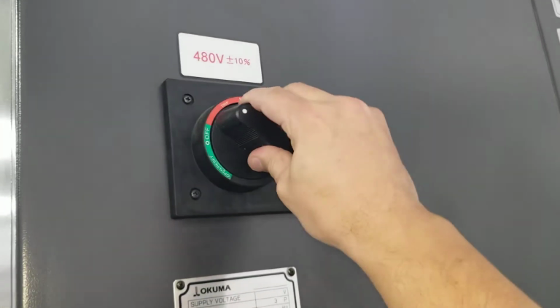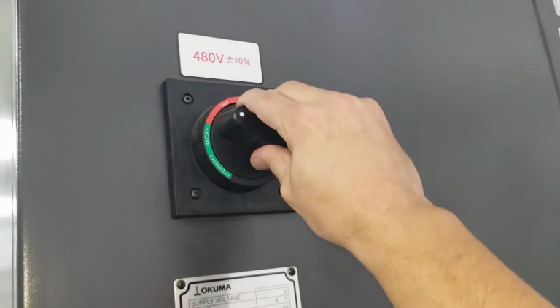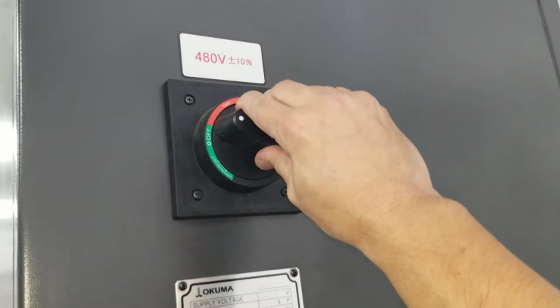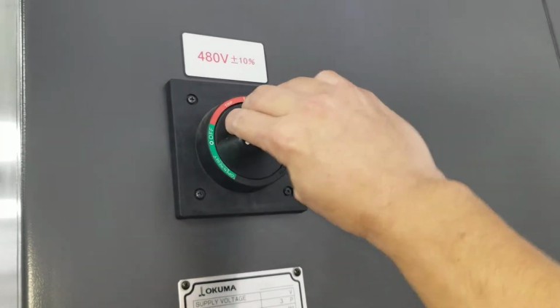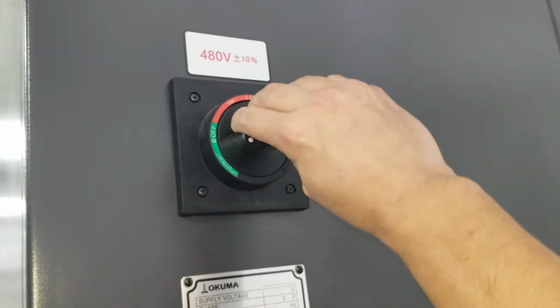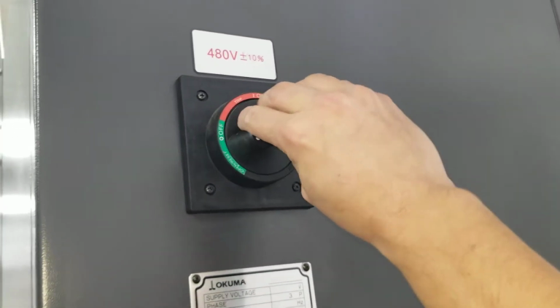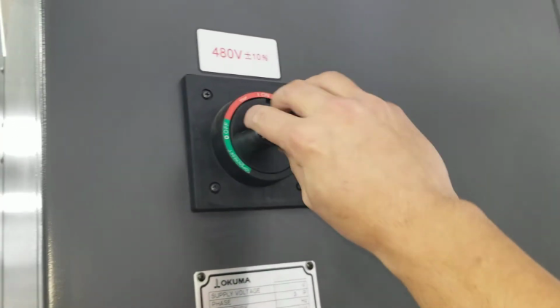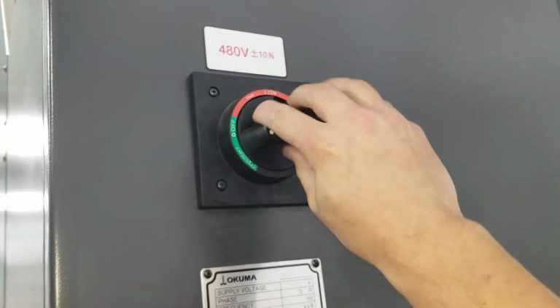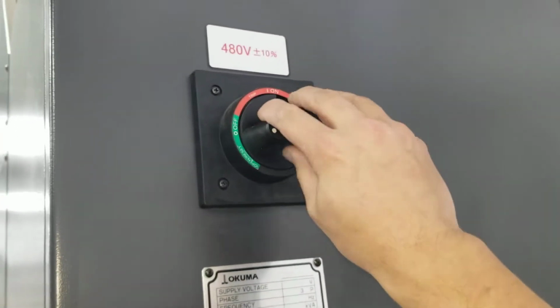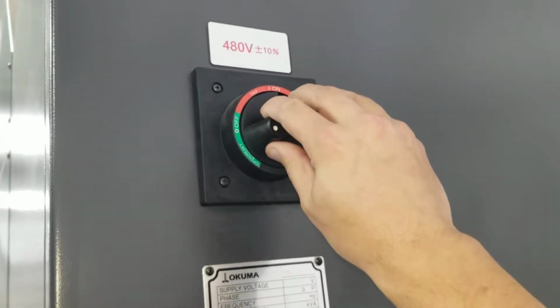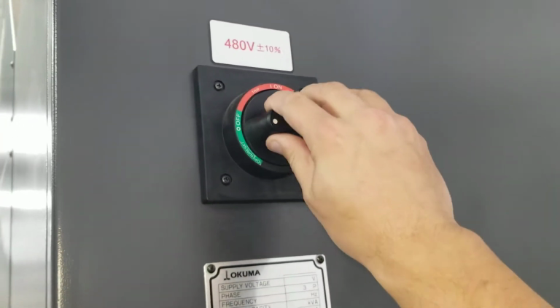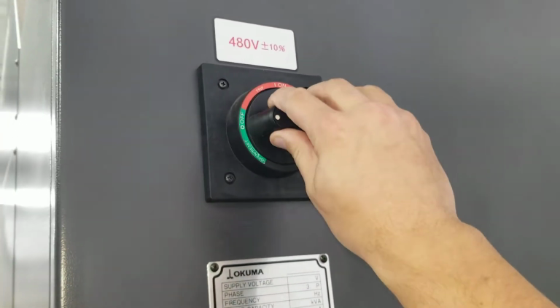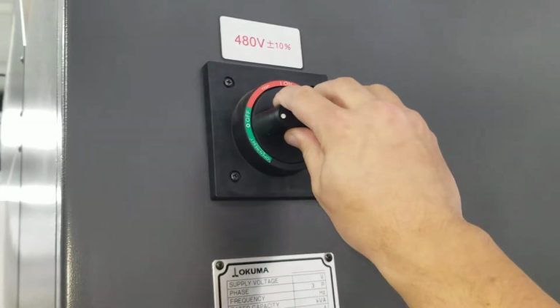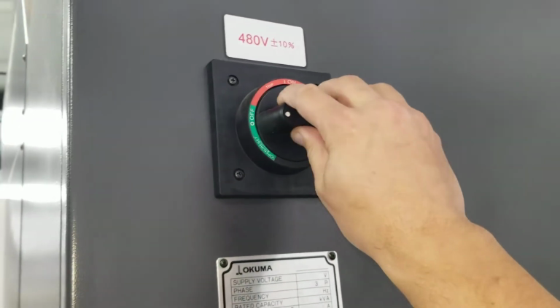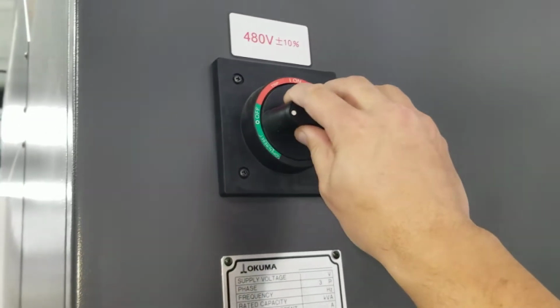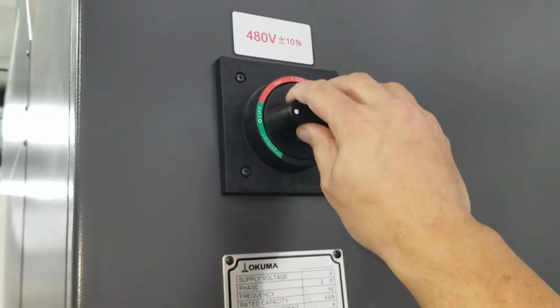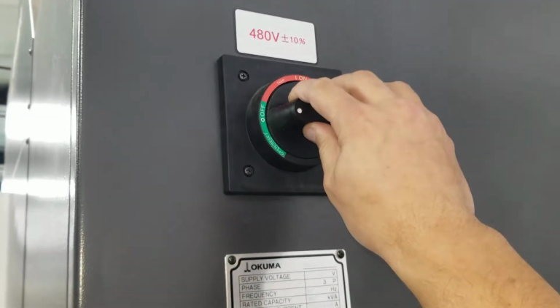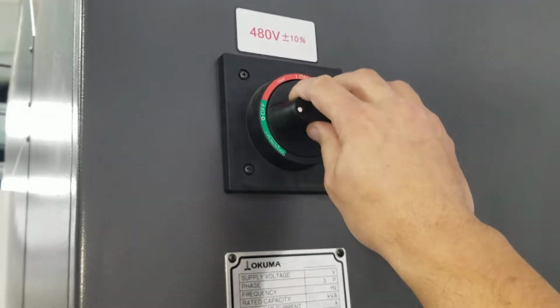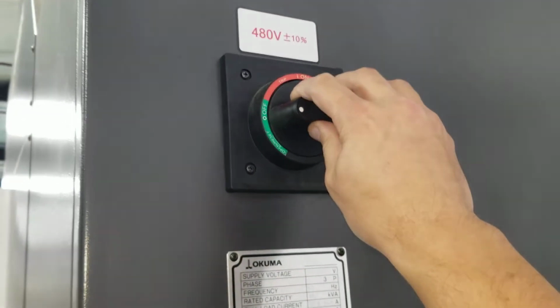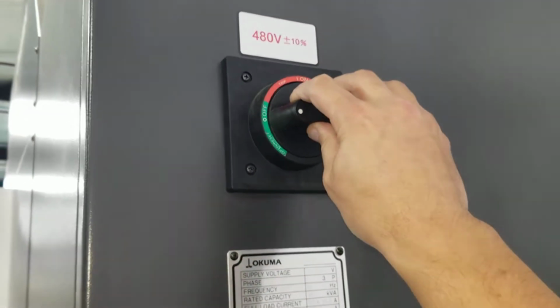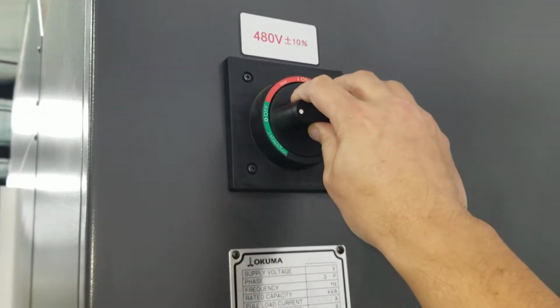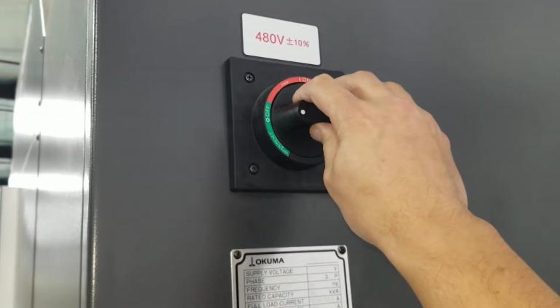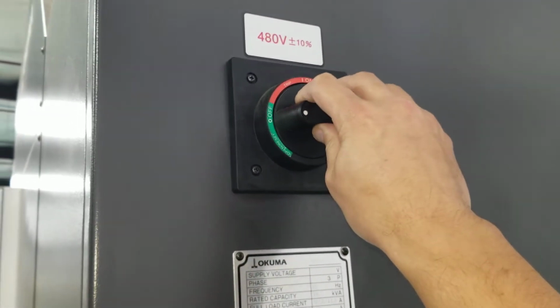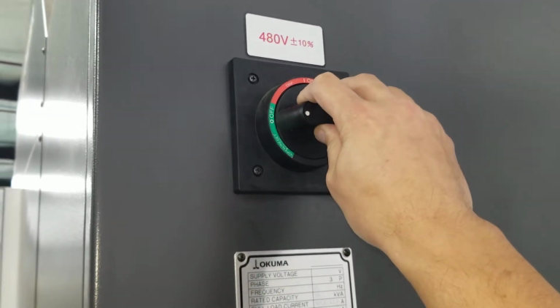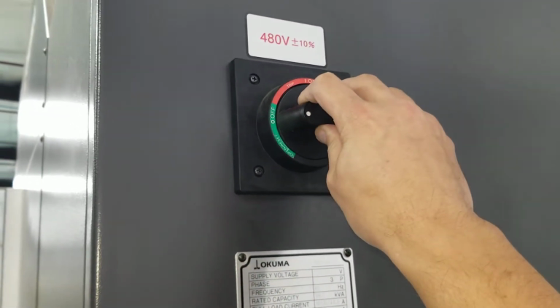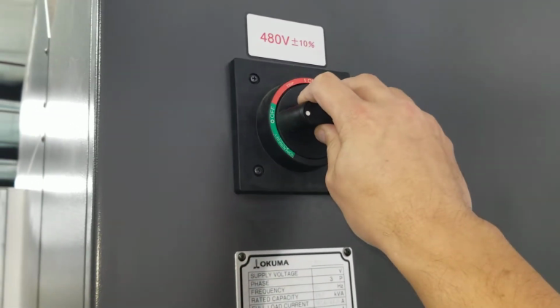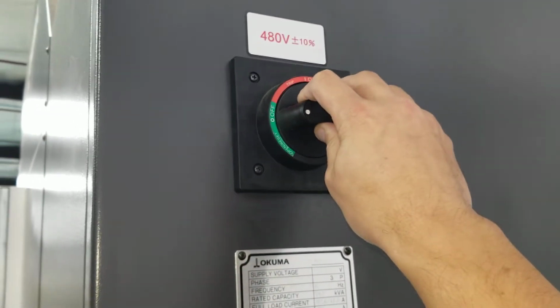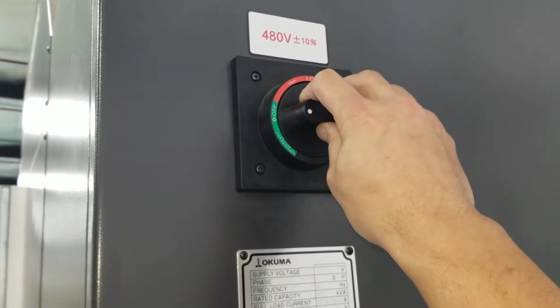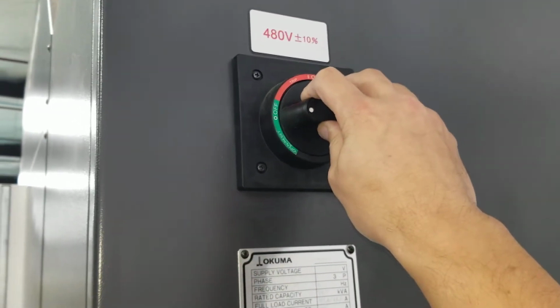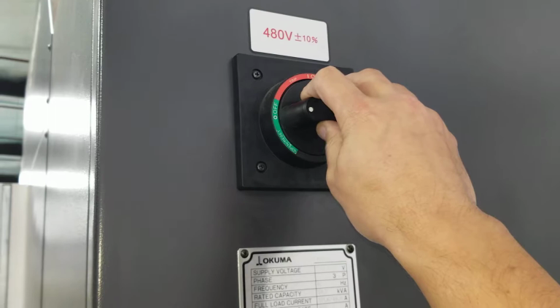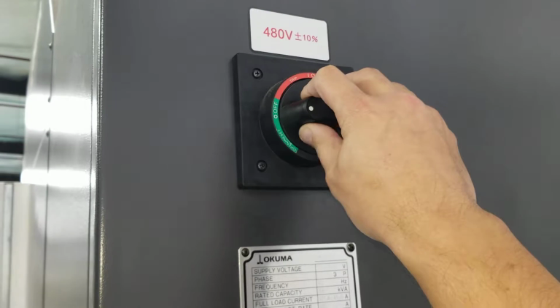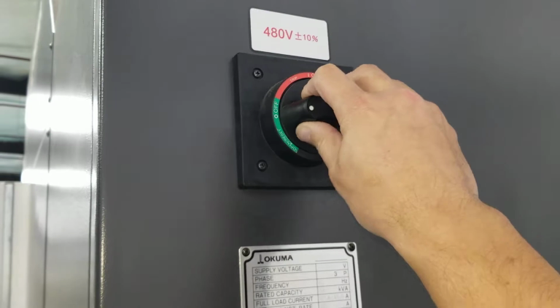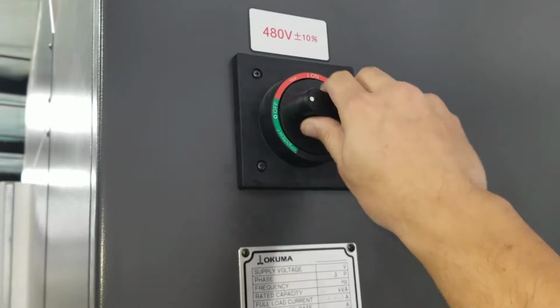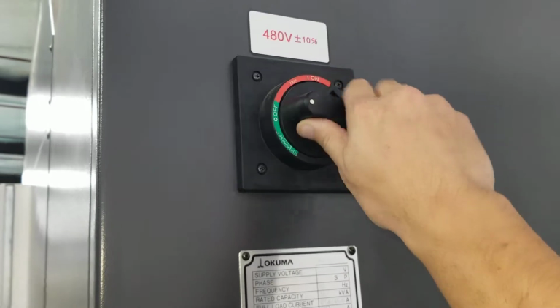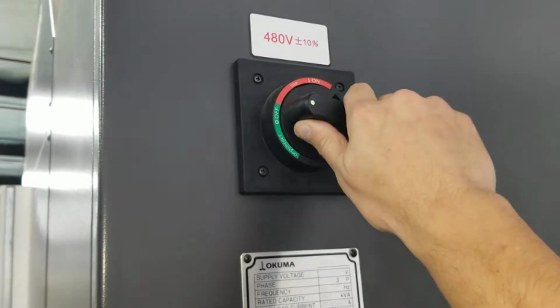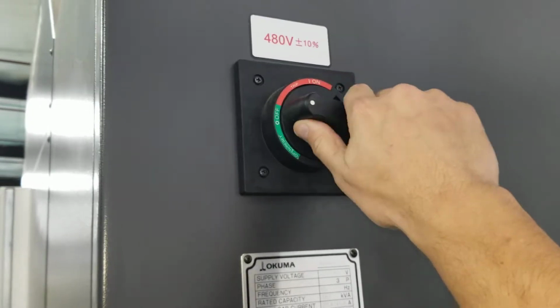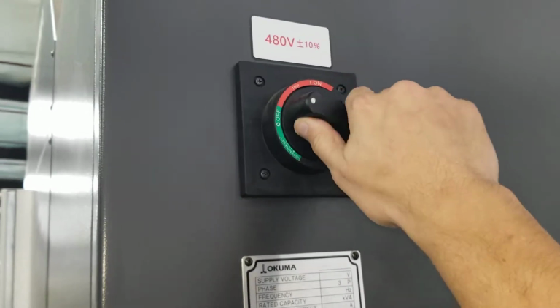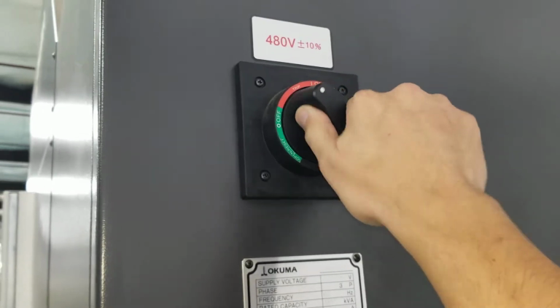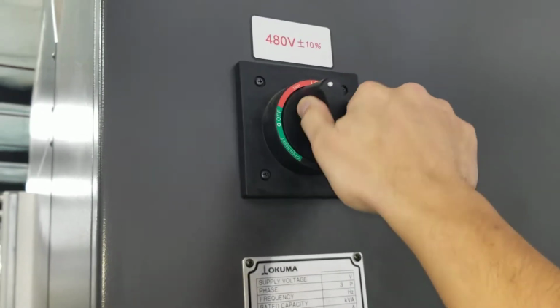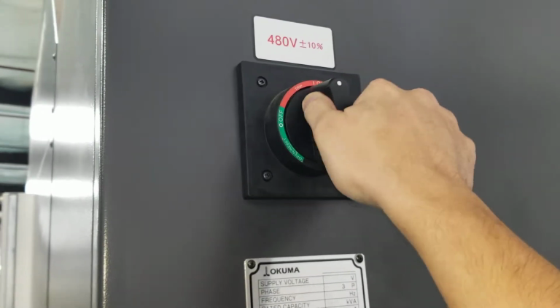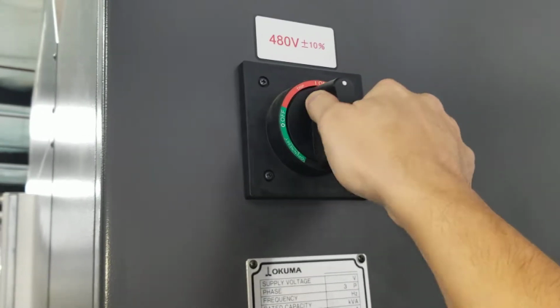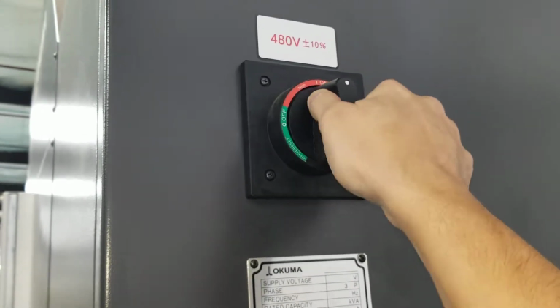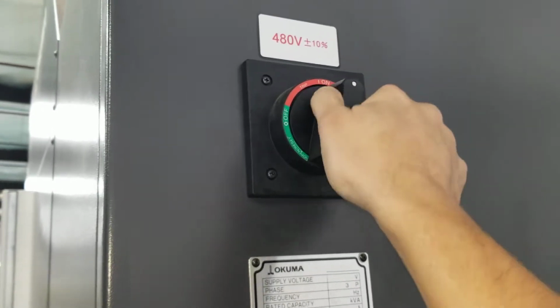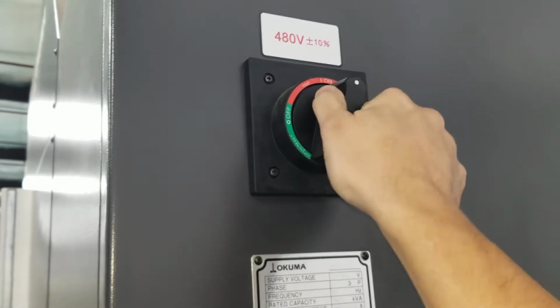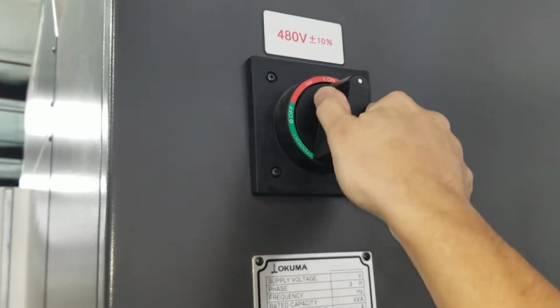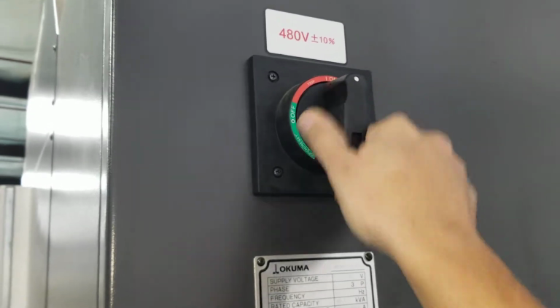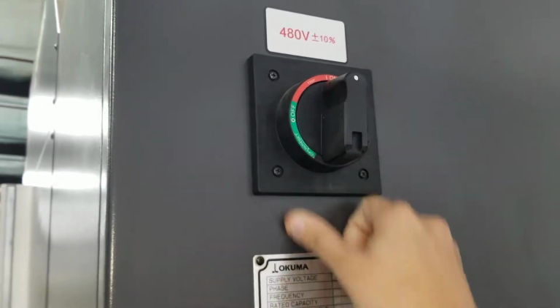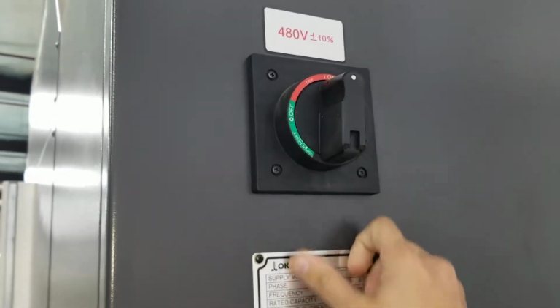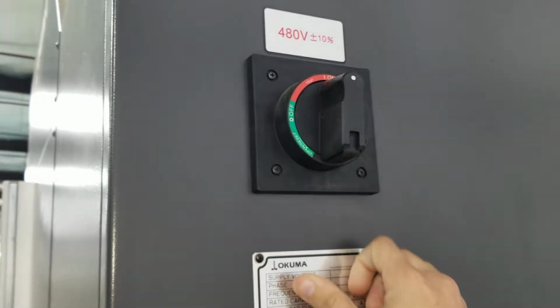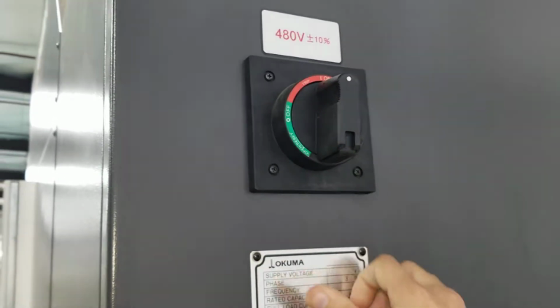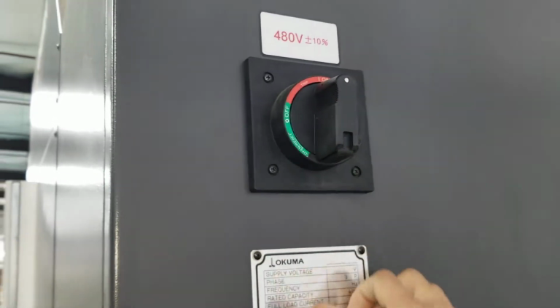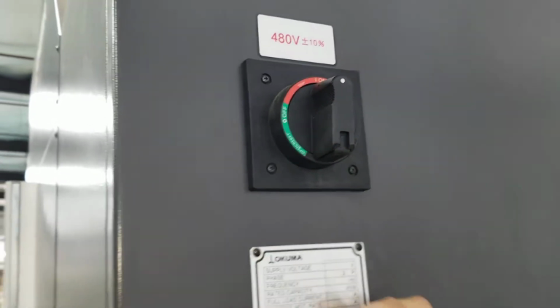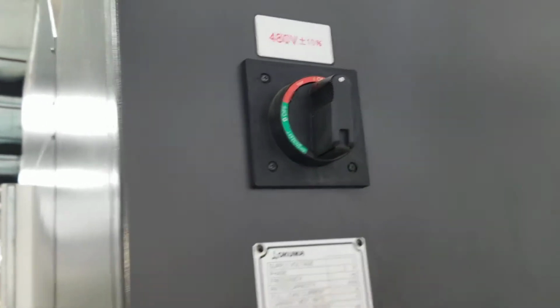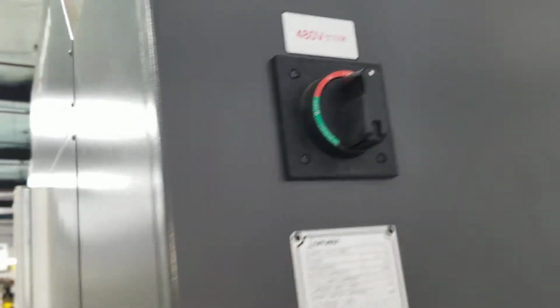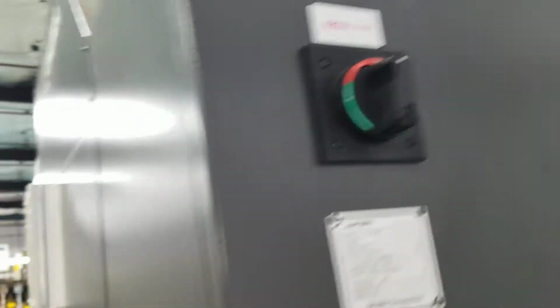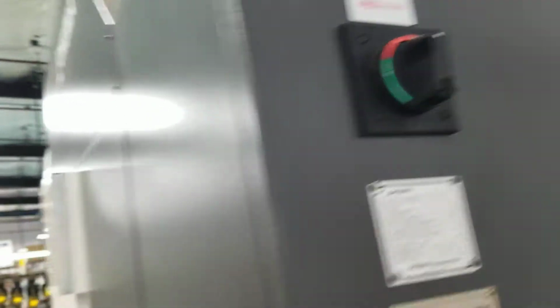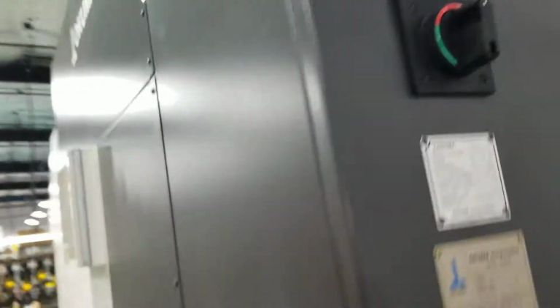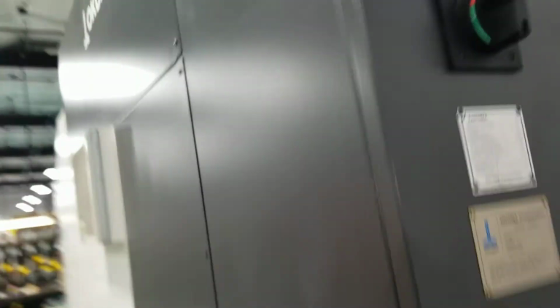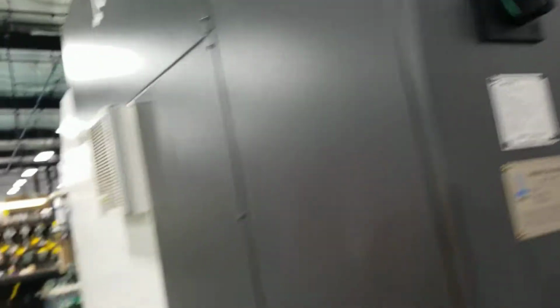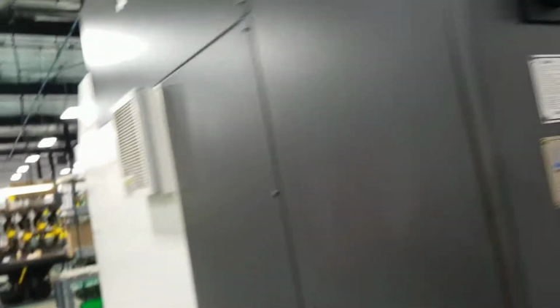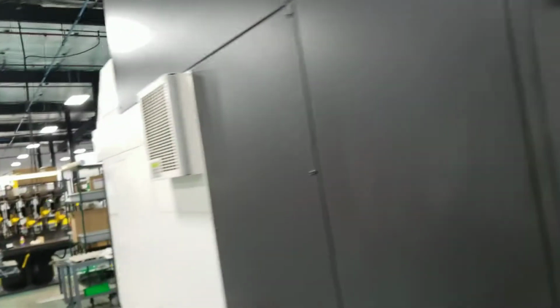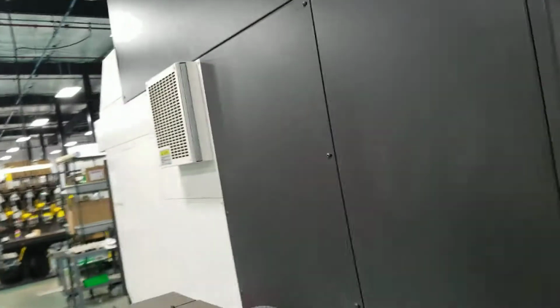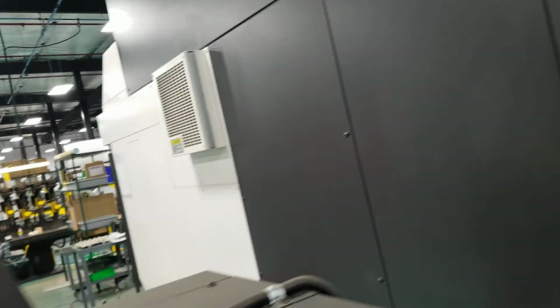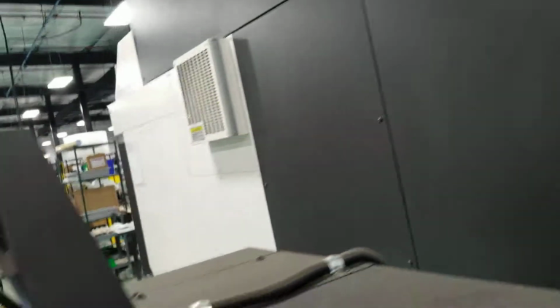This would be the off position right now. Red is on — you just switch that on.